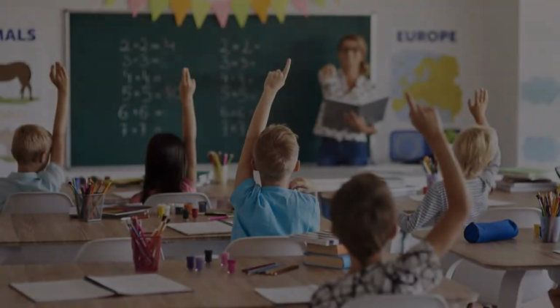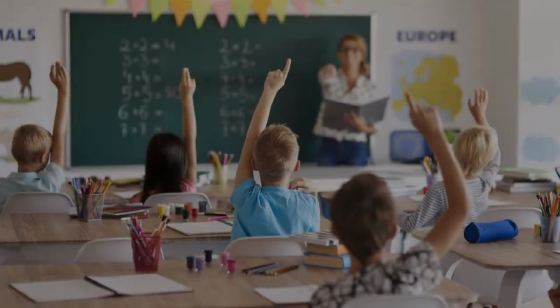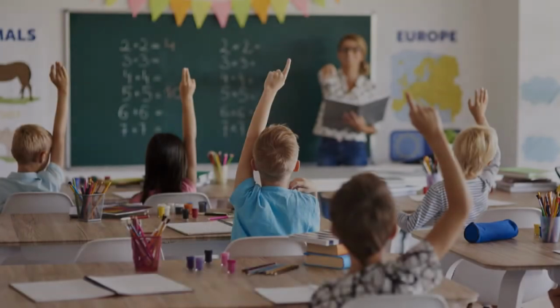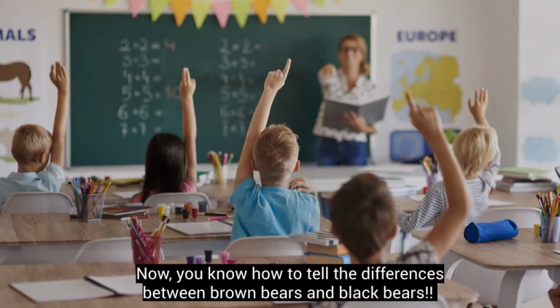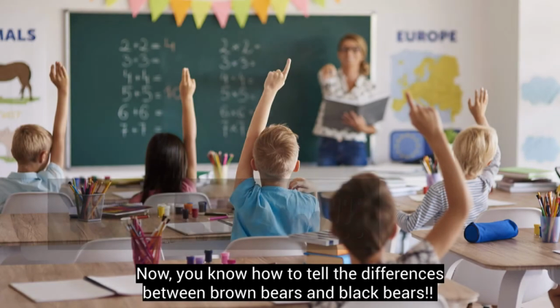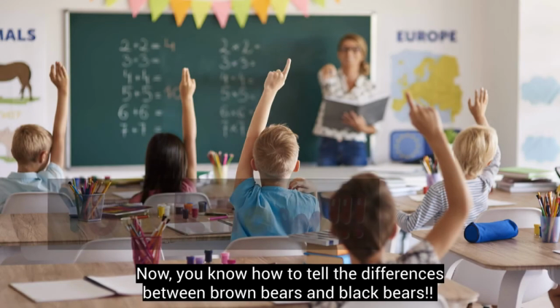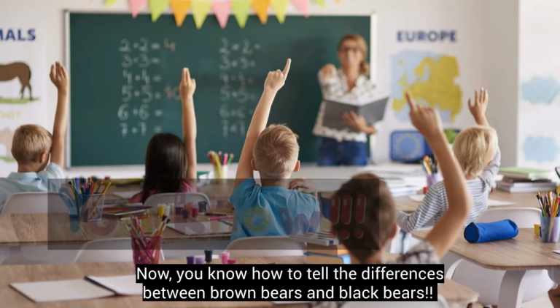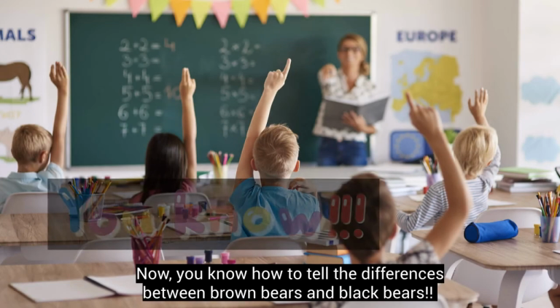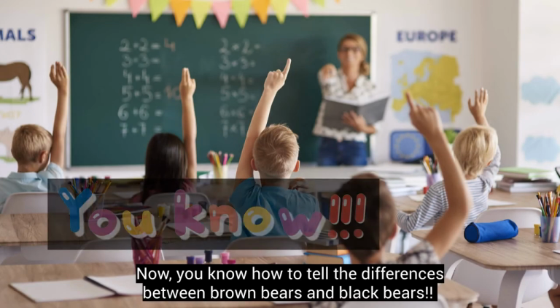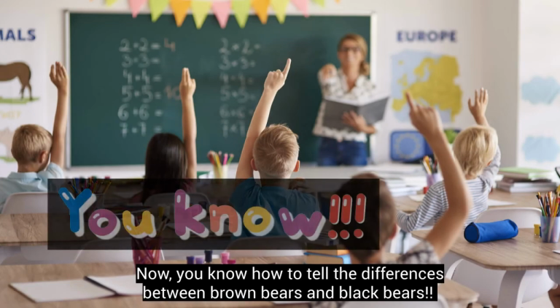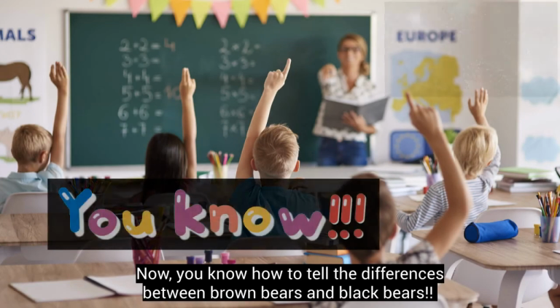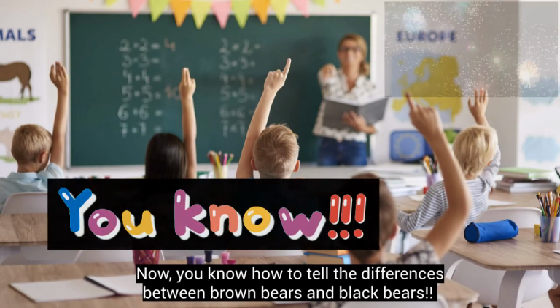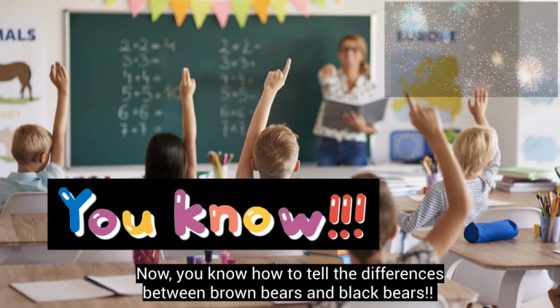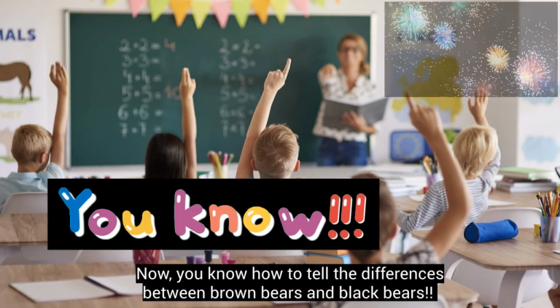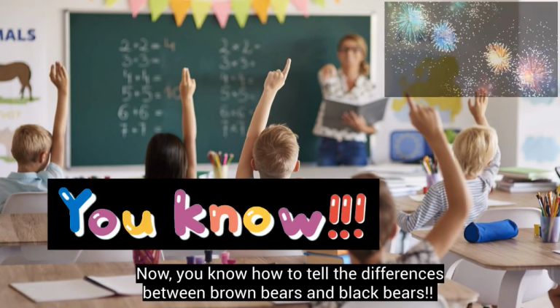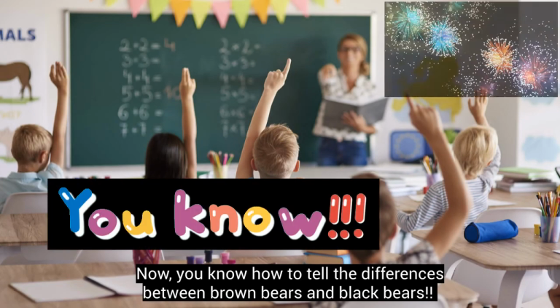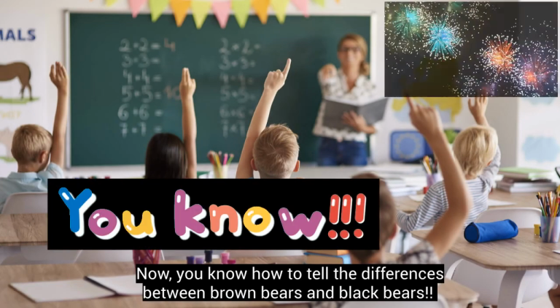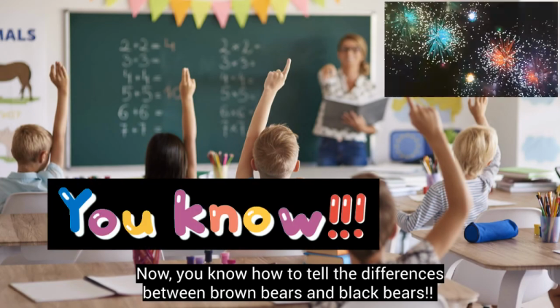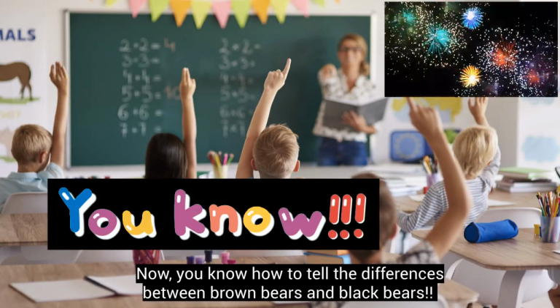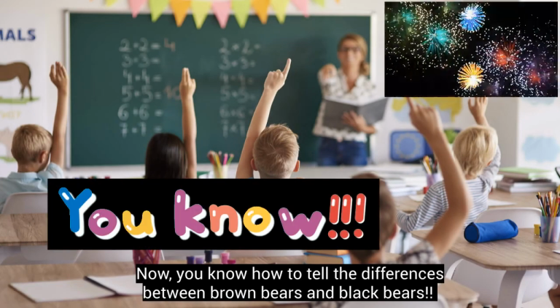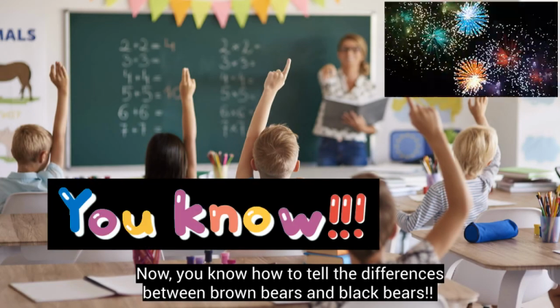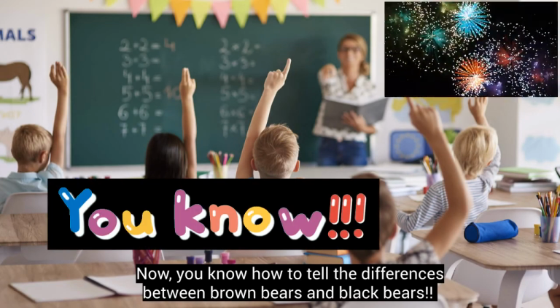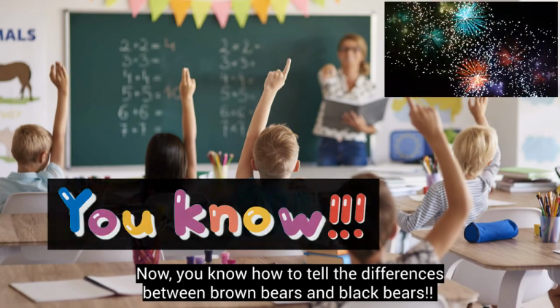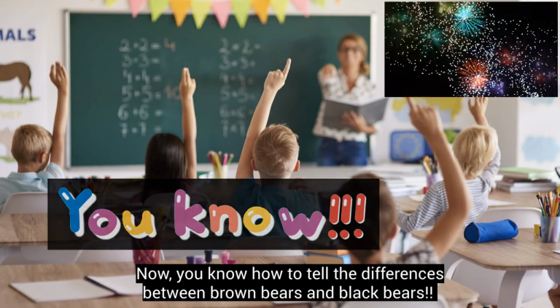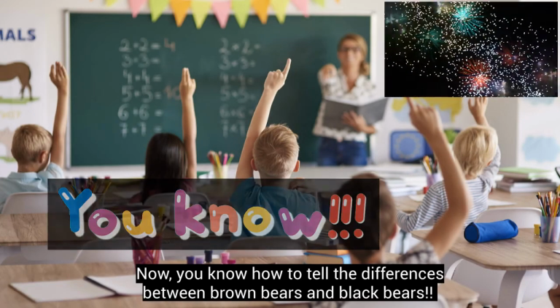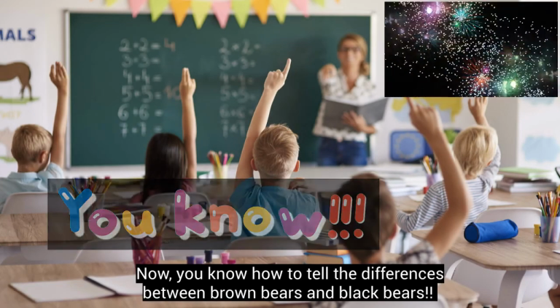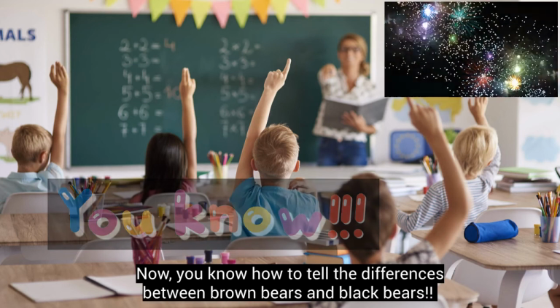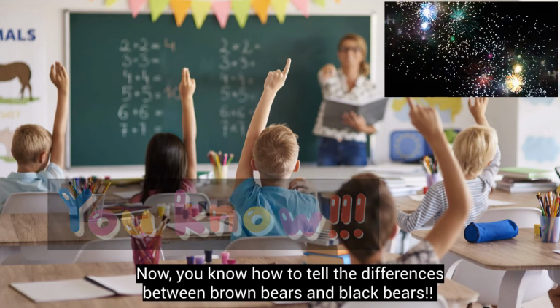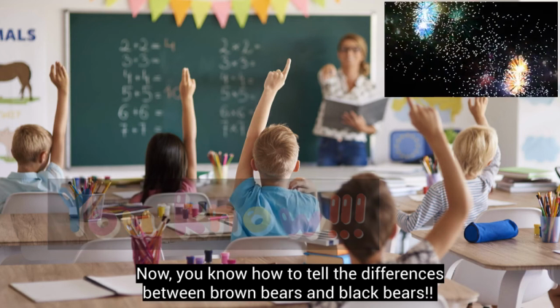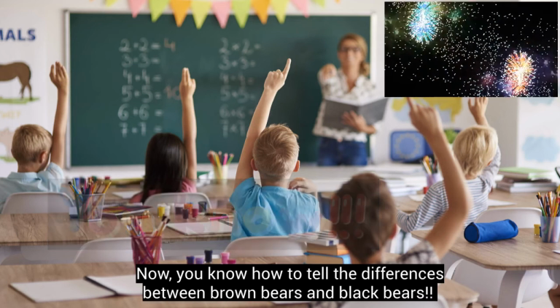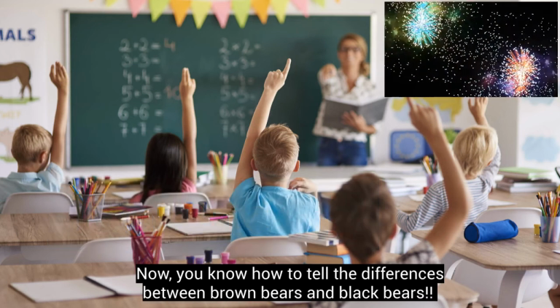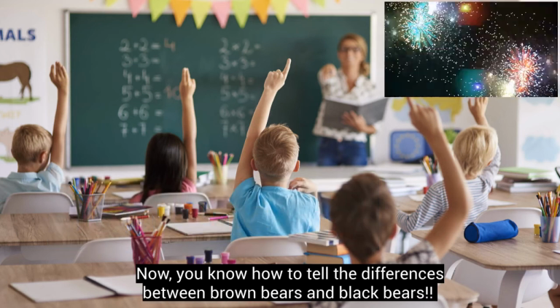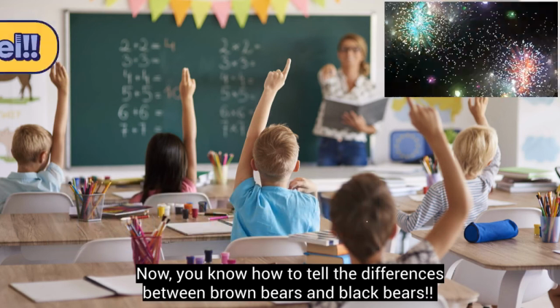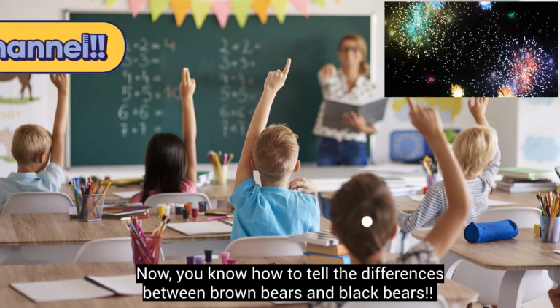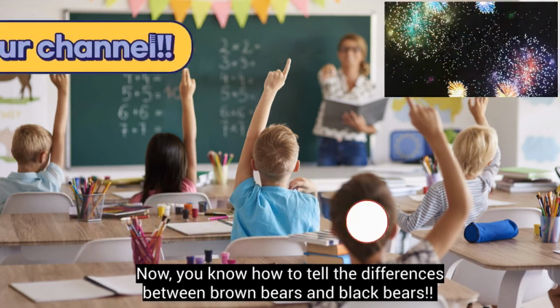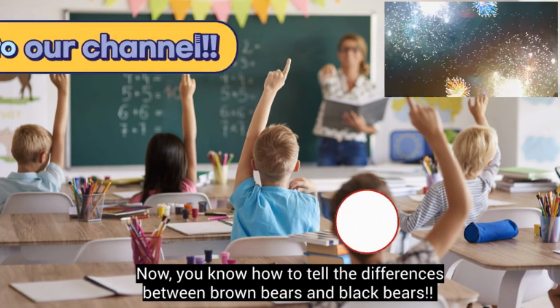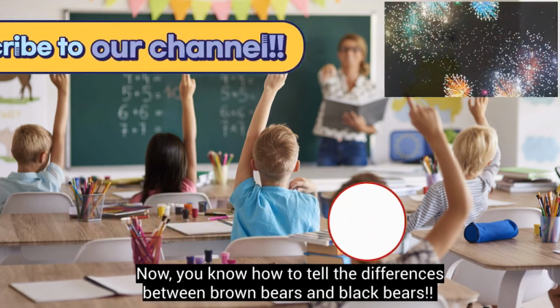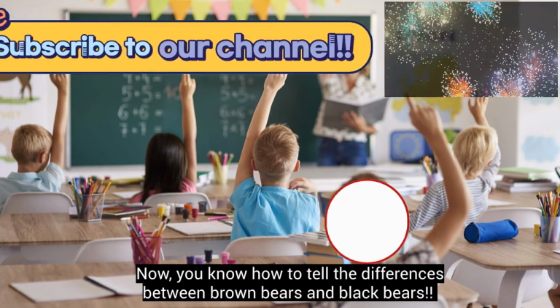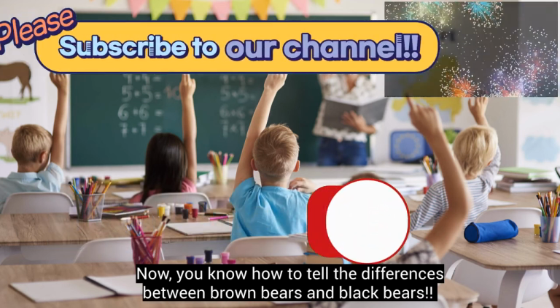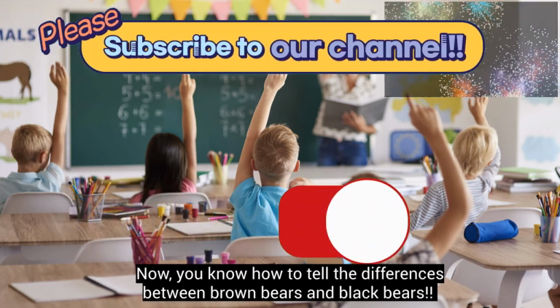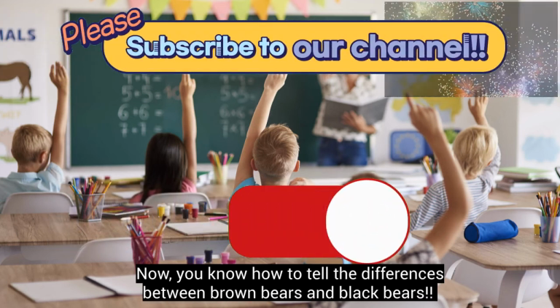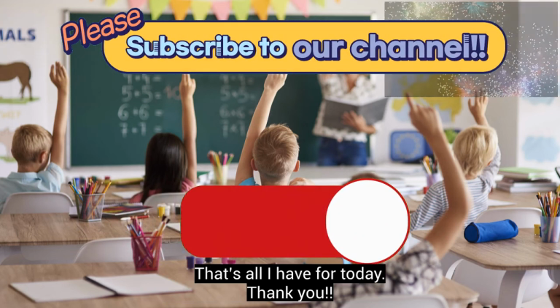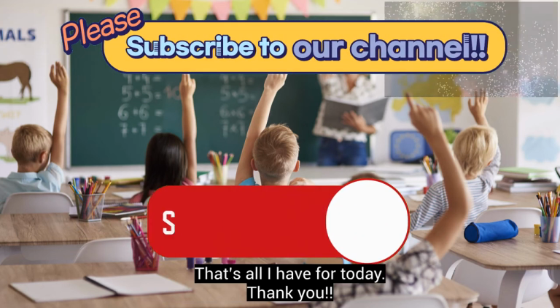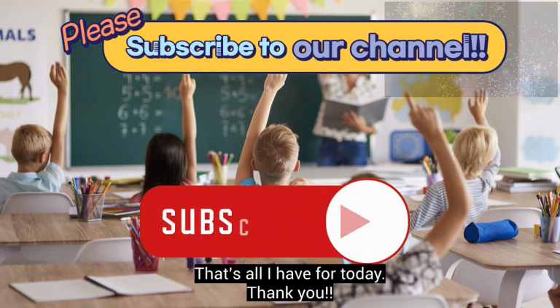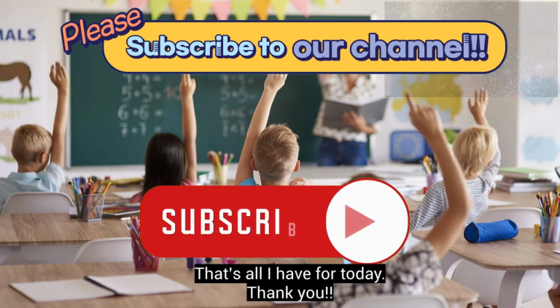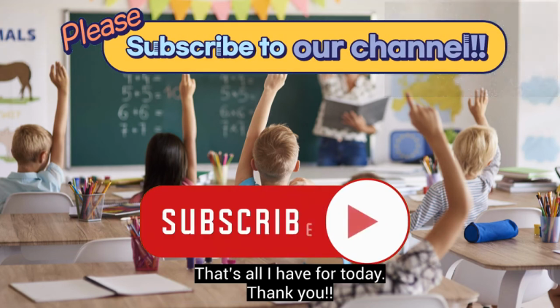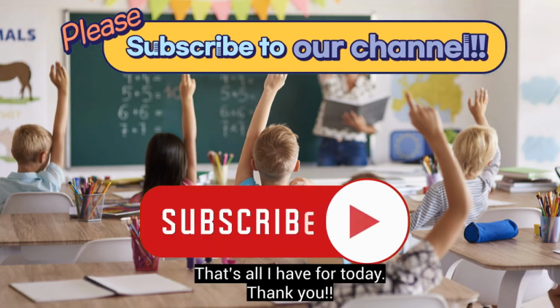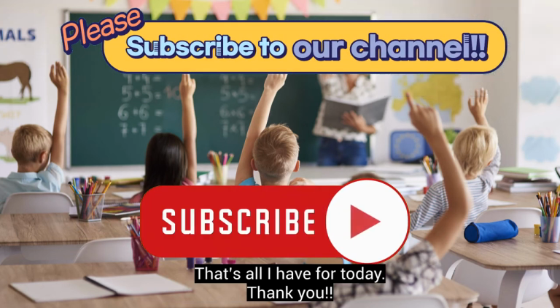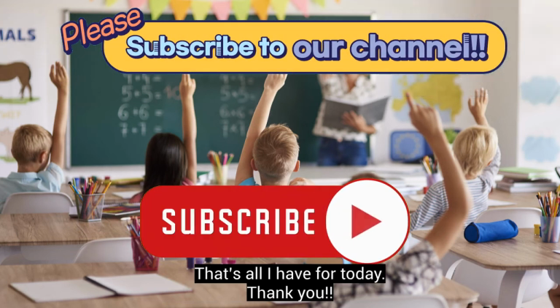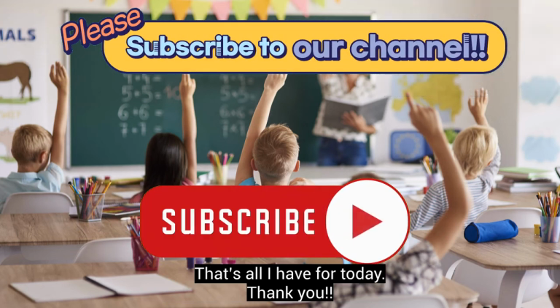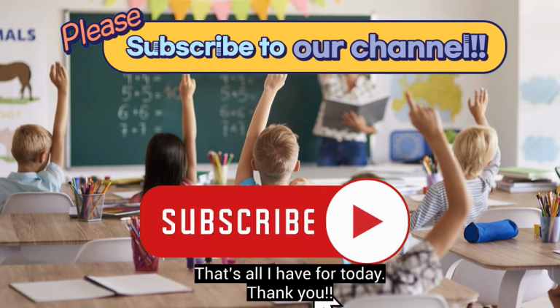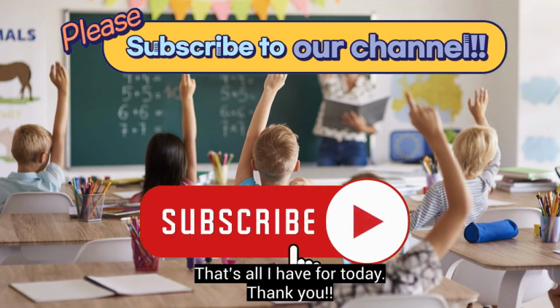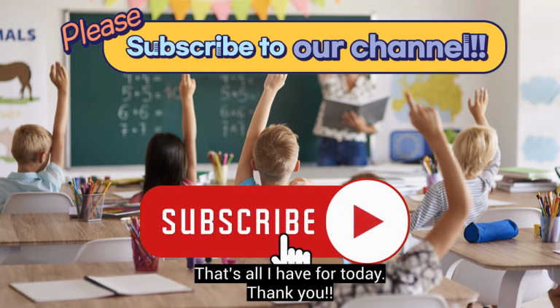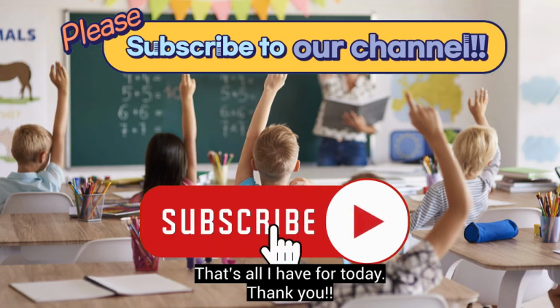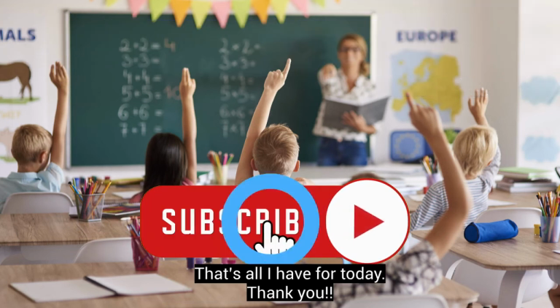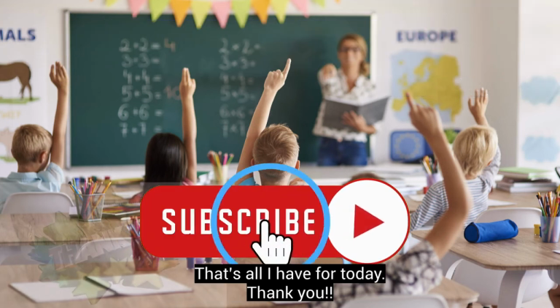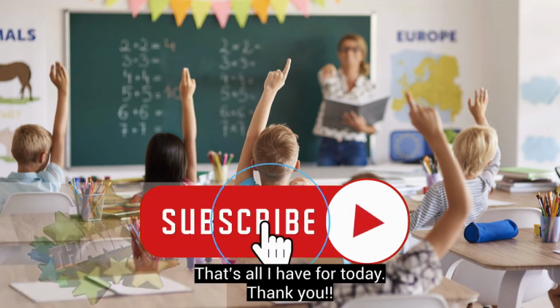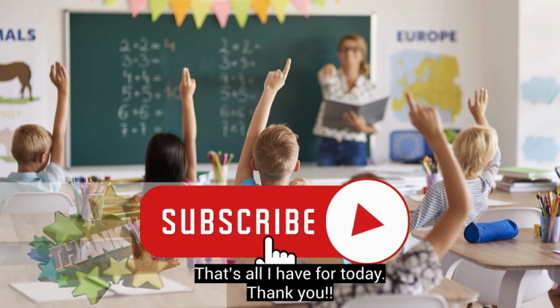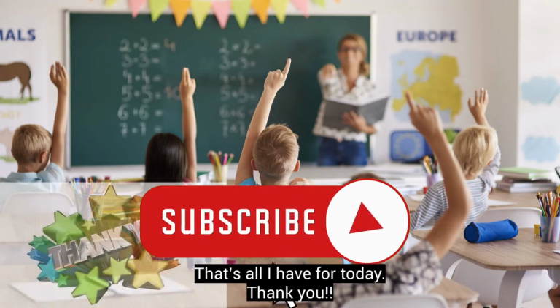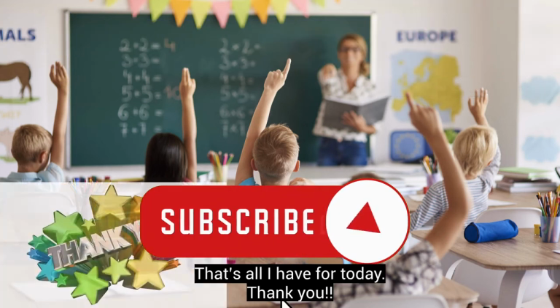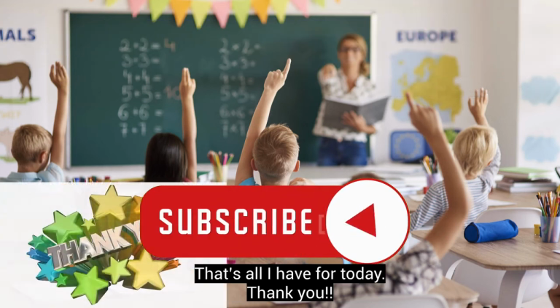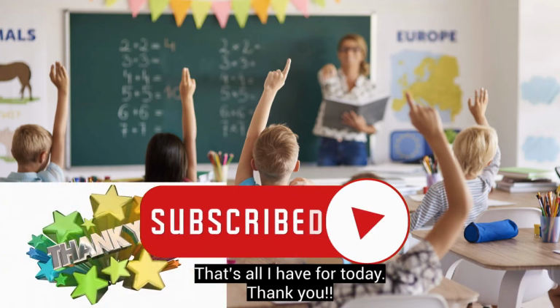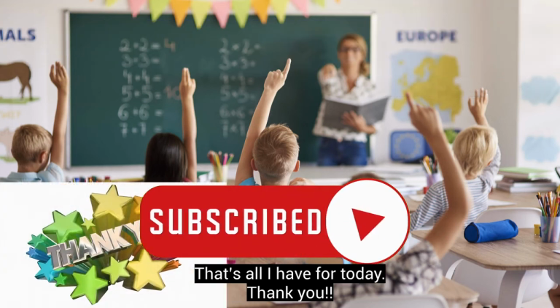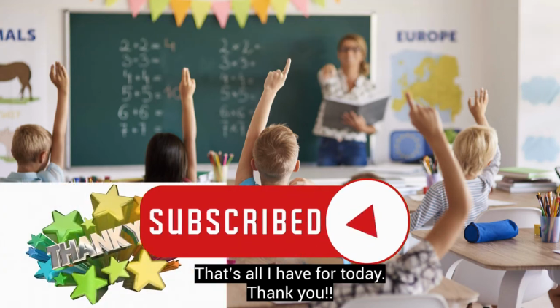Now you know how to tell the difference between brown bears and black bears. That's all I have for today. Thank you!